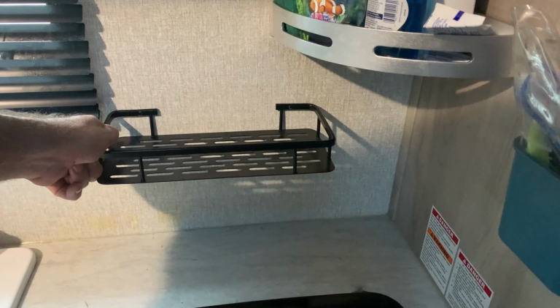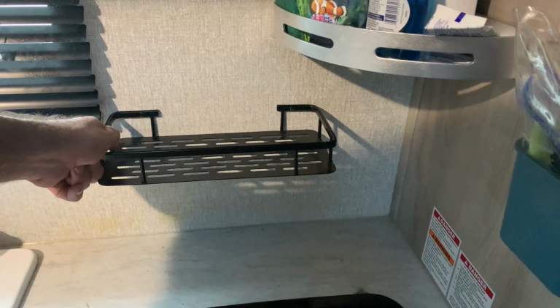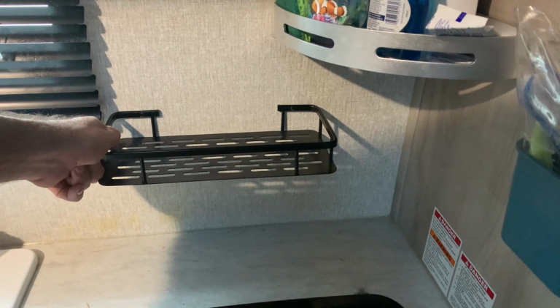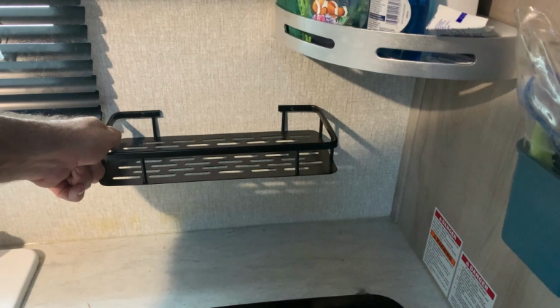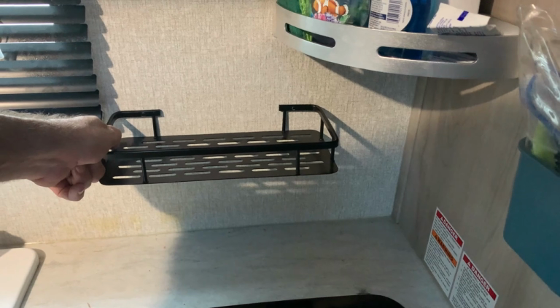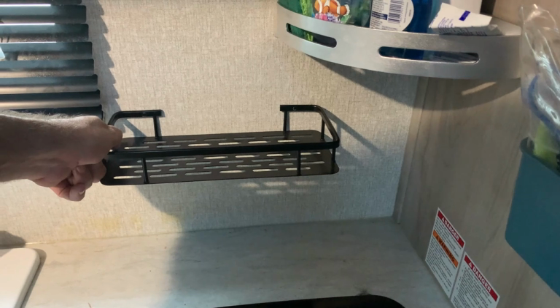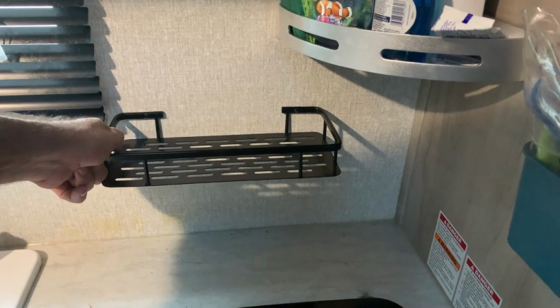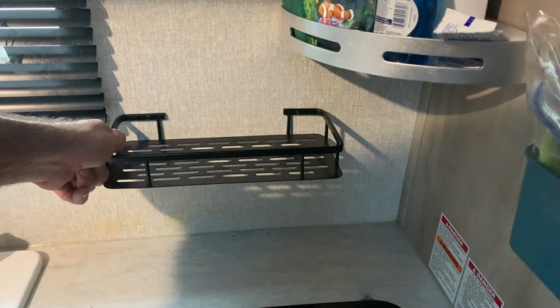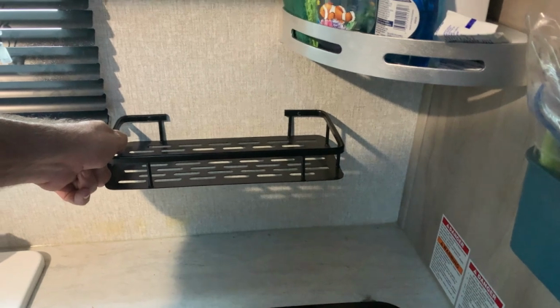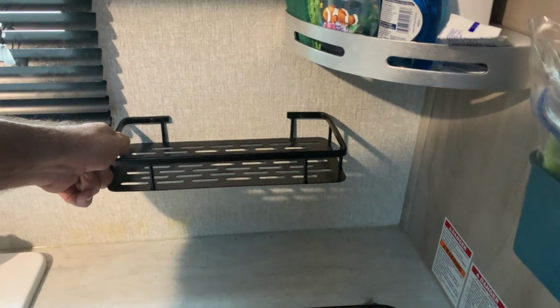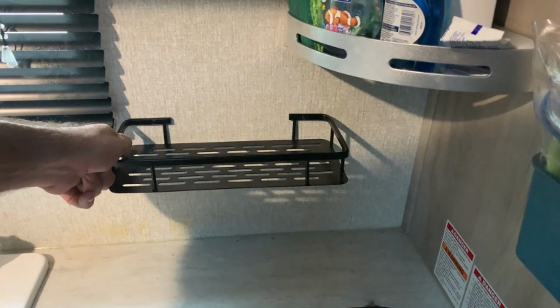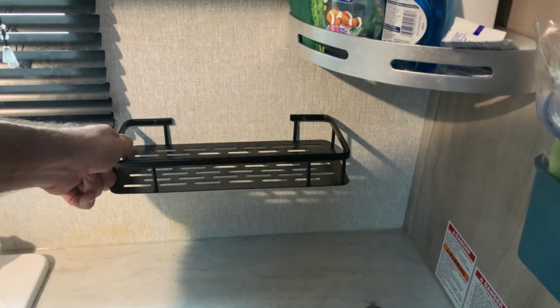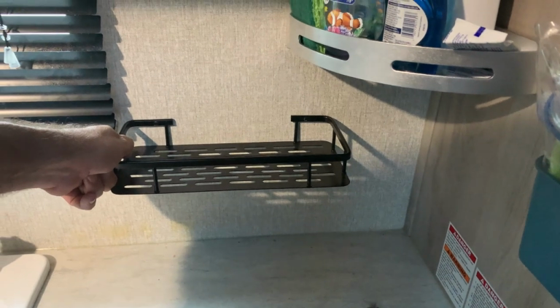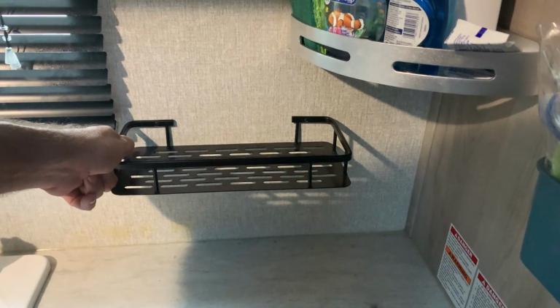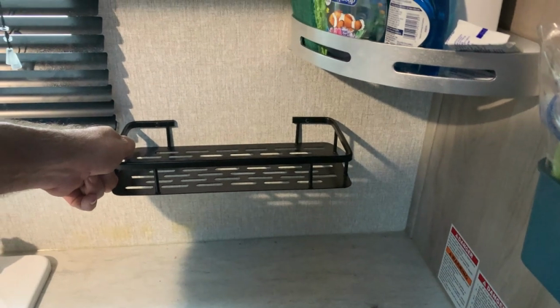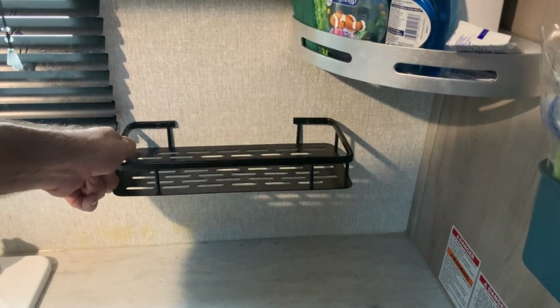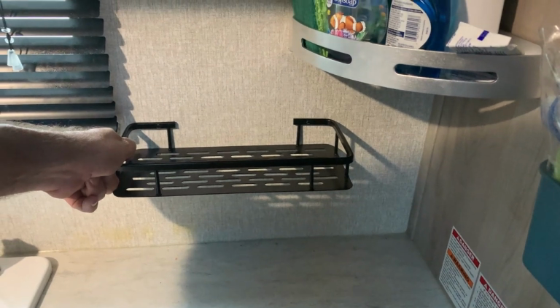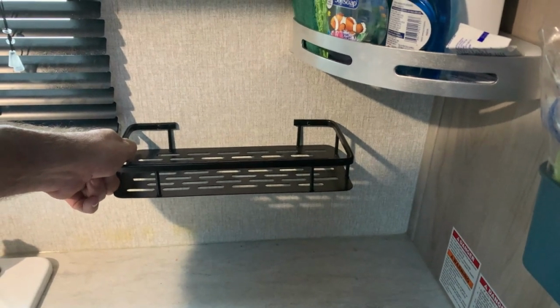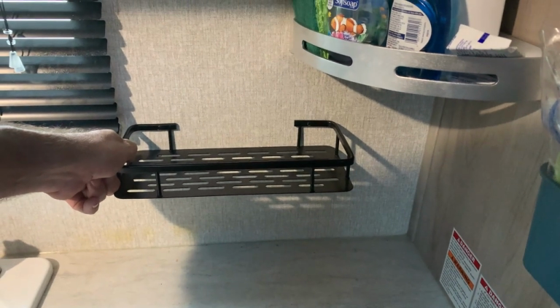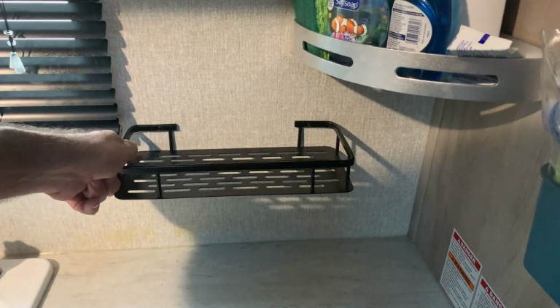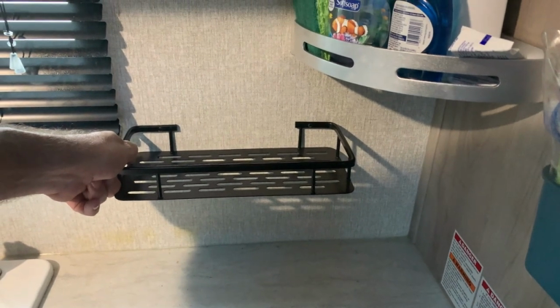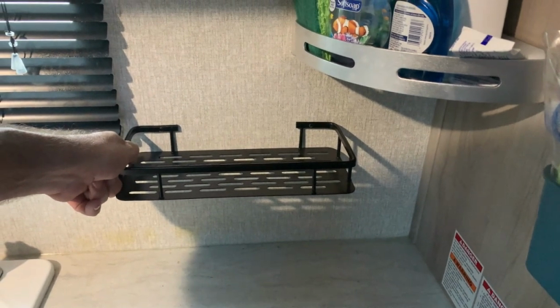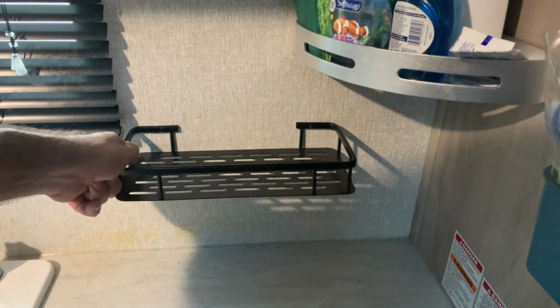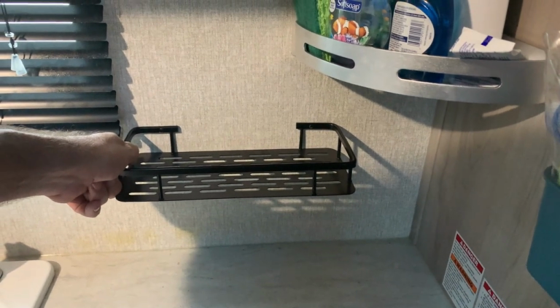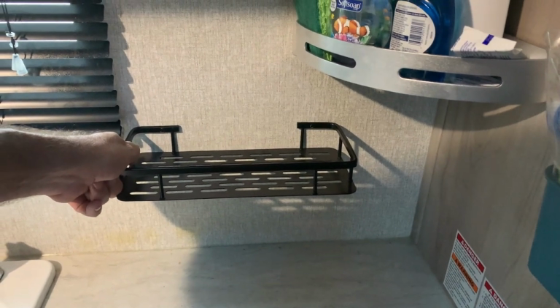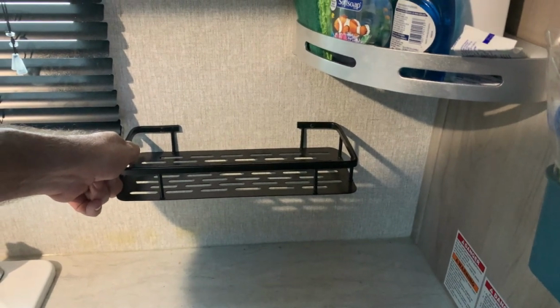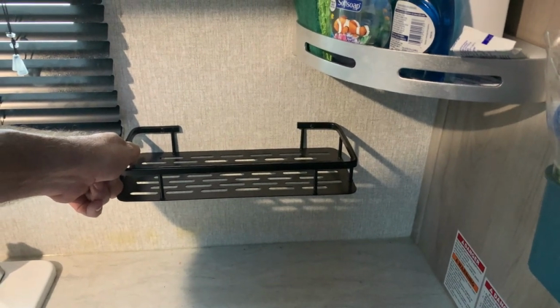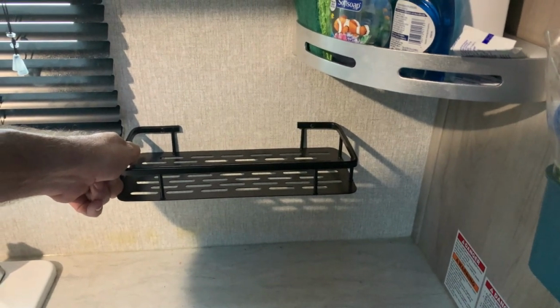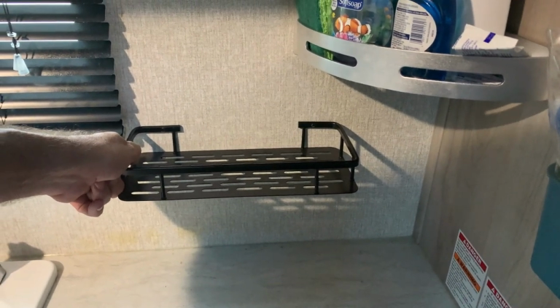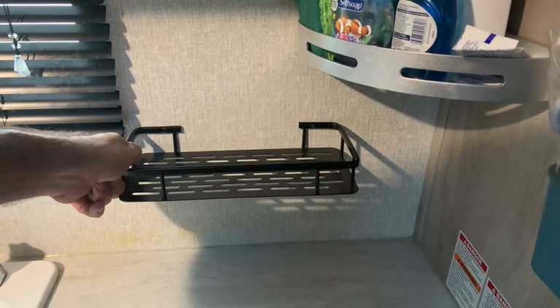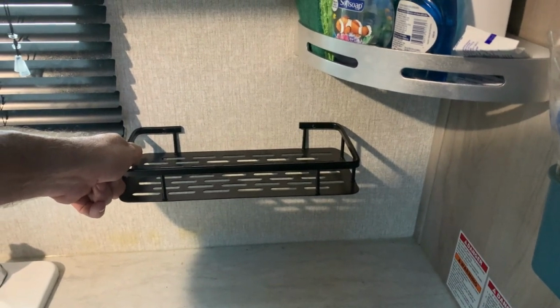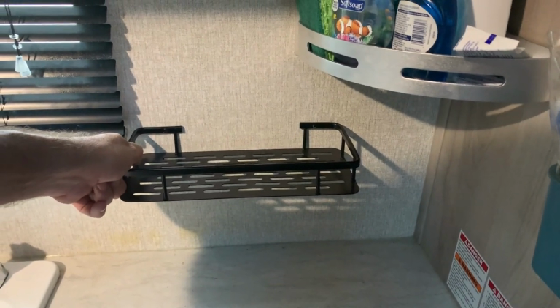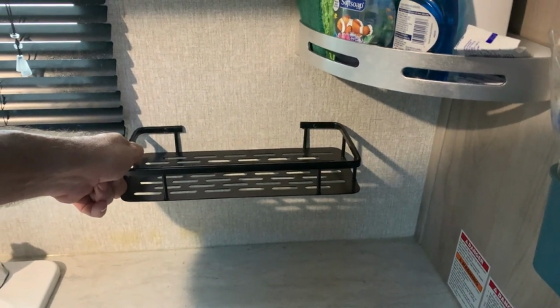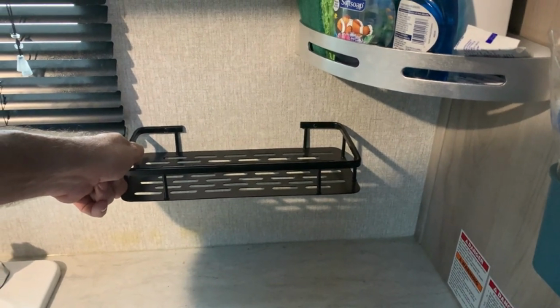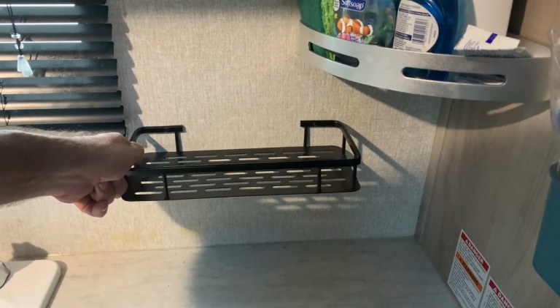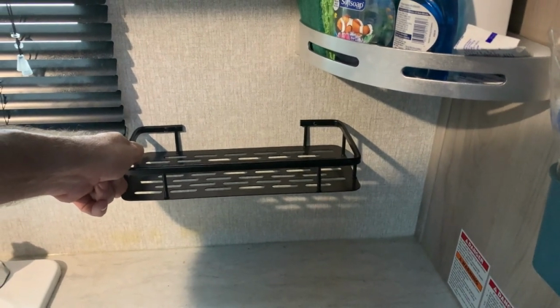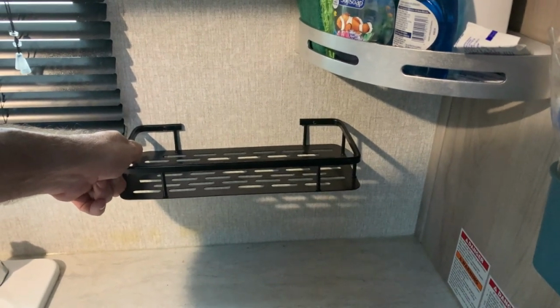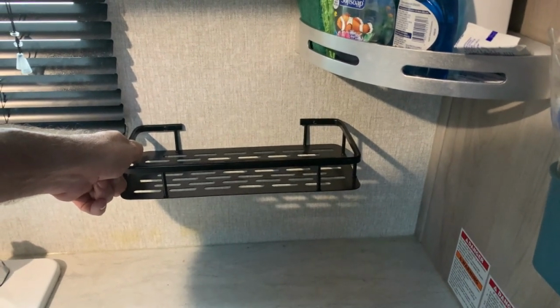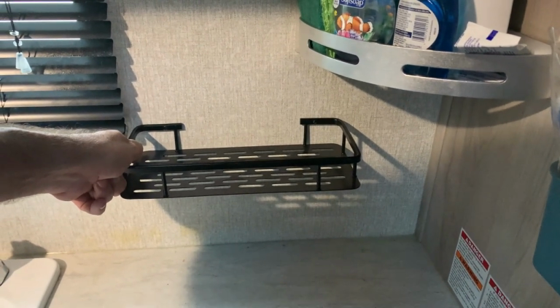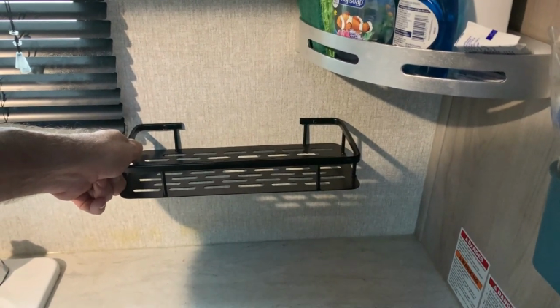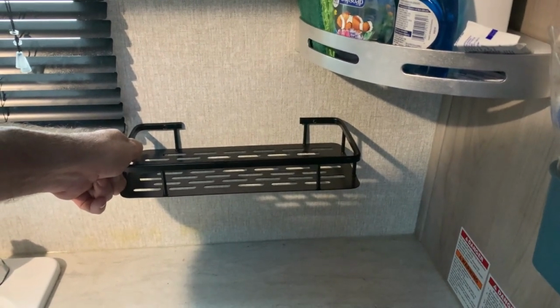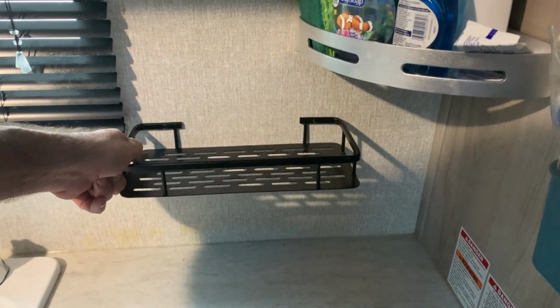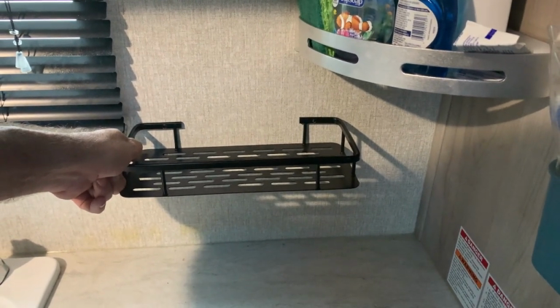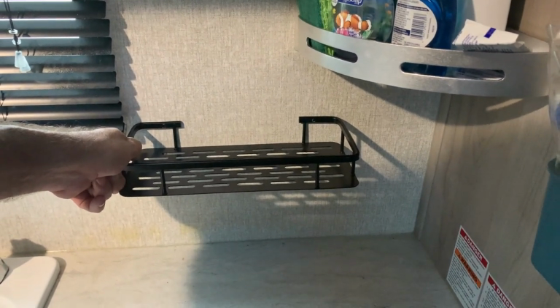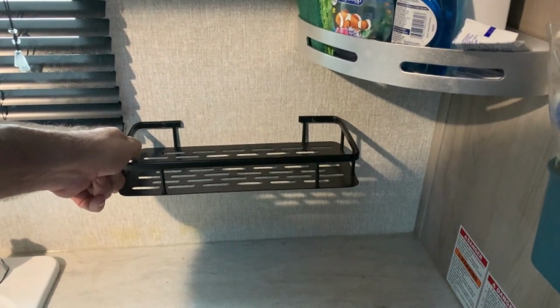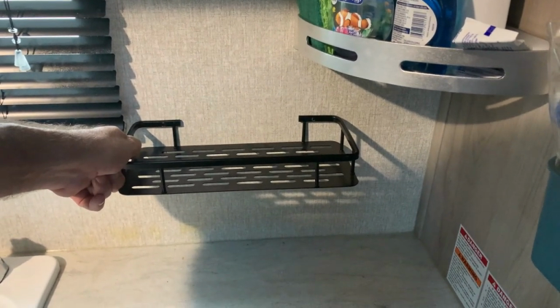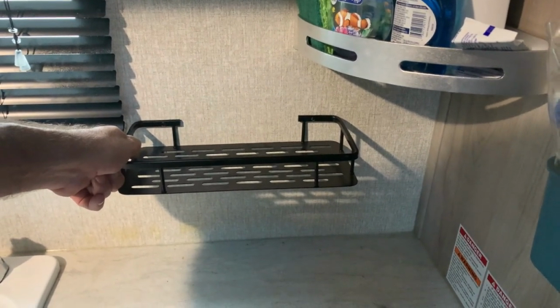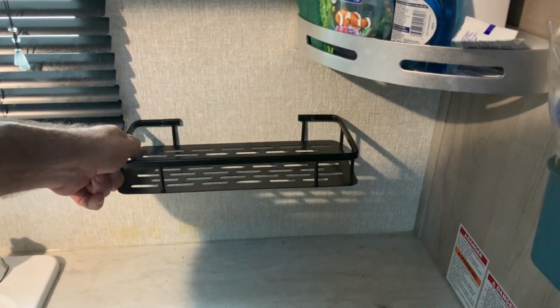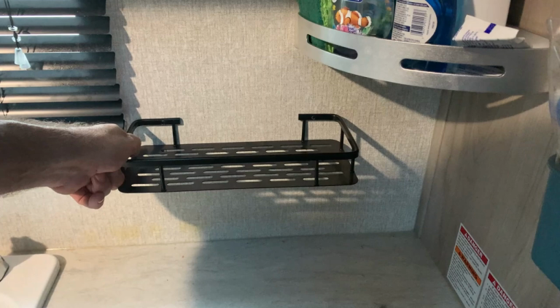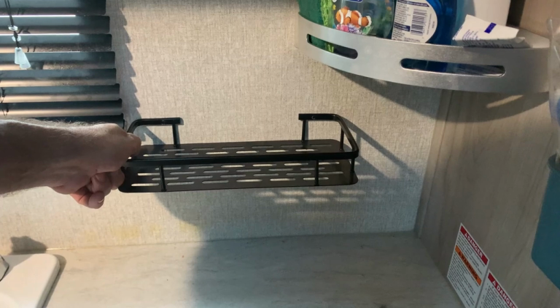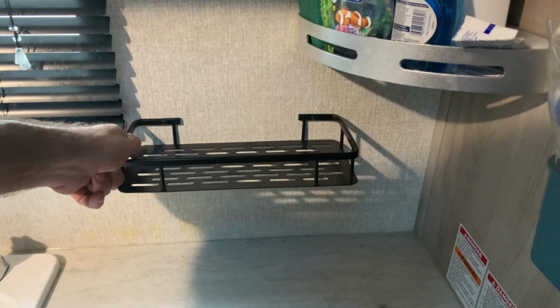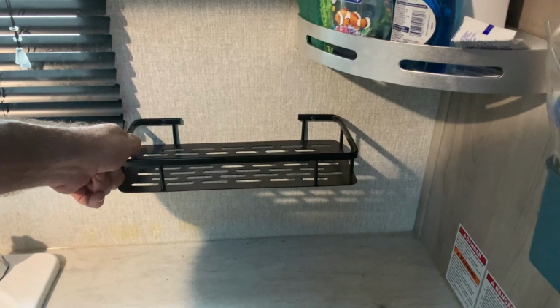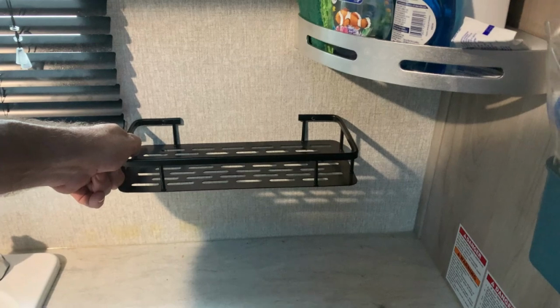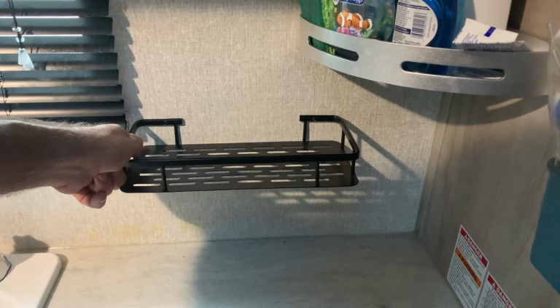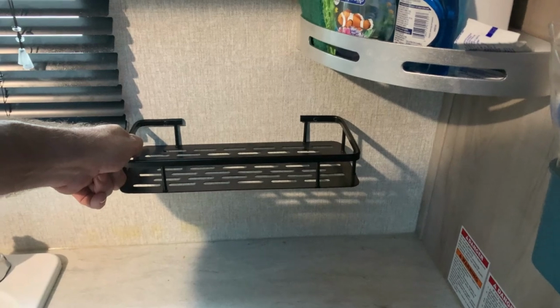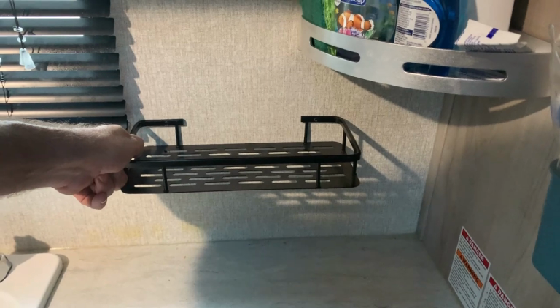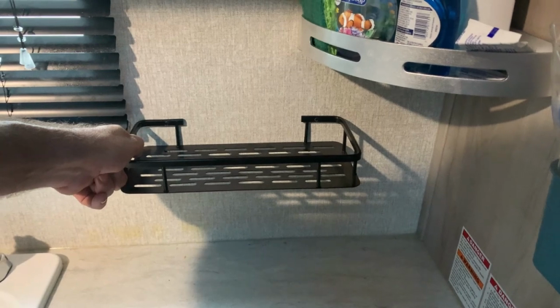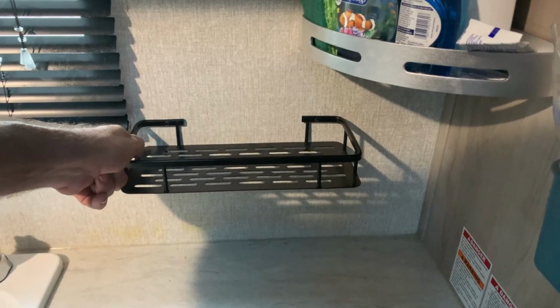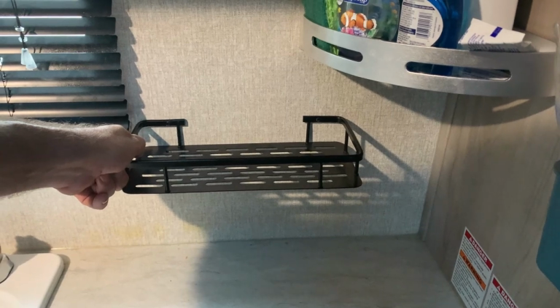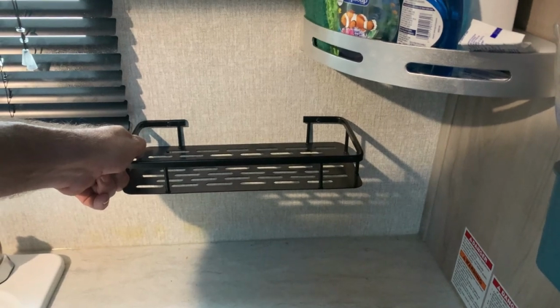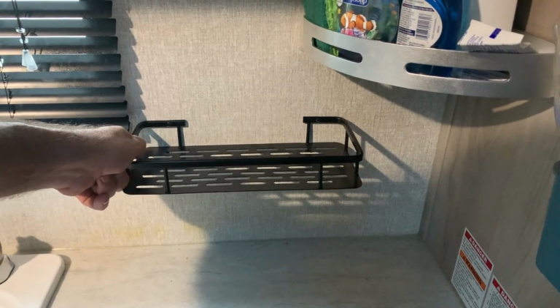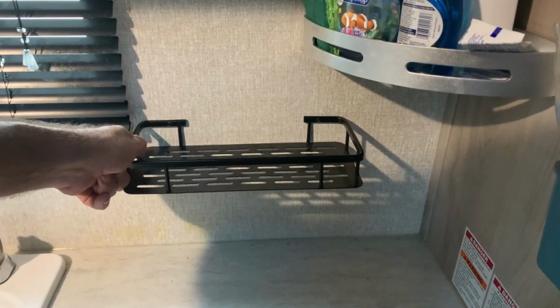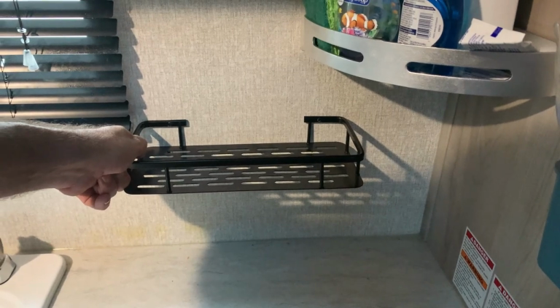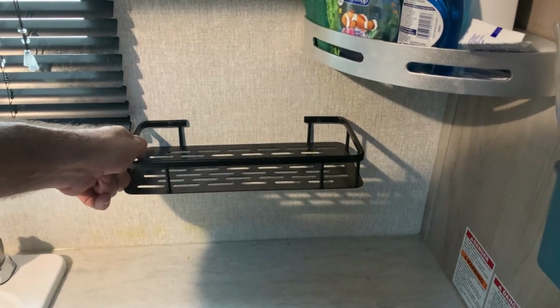Do you need to install a shelf on your wall in your RV but you want it to actually stay there and not fall off? I'll show you how right now.